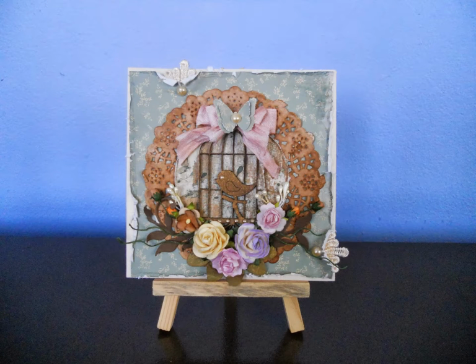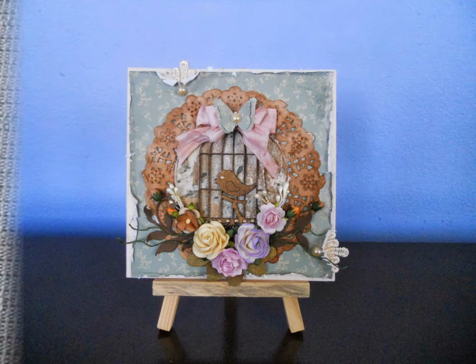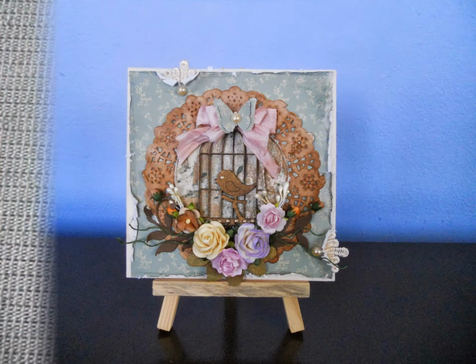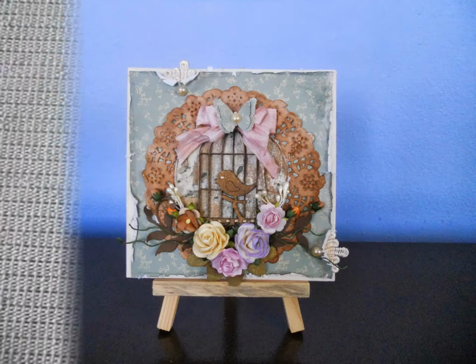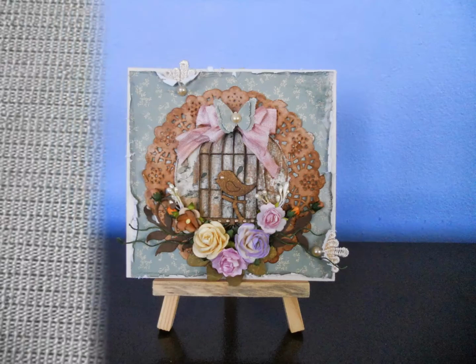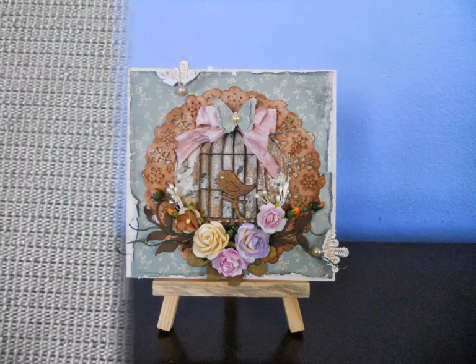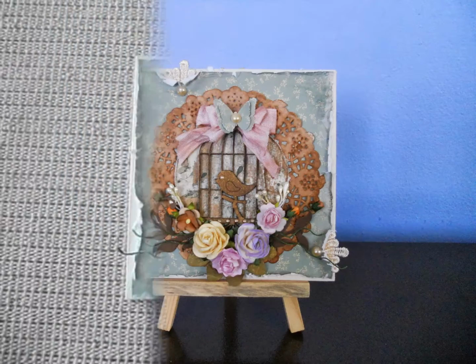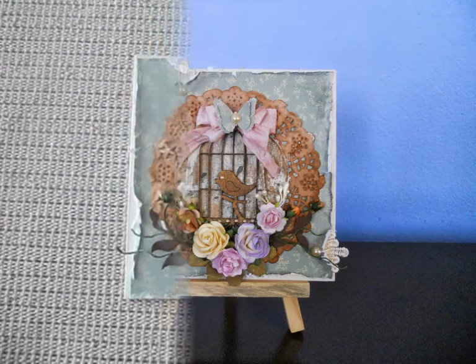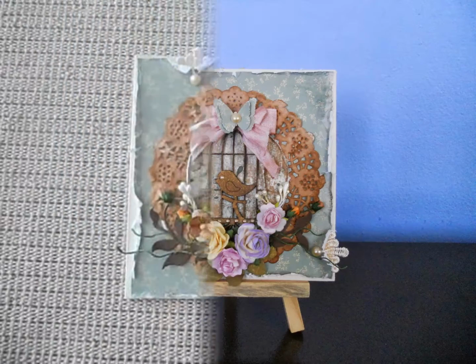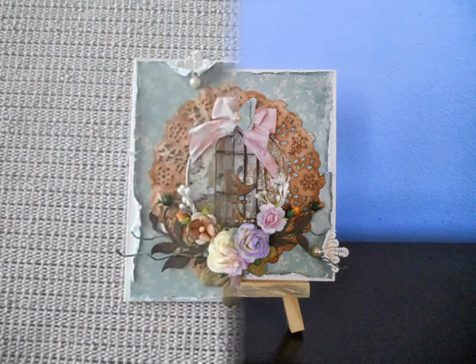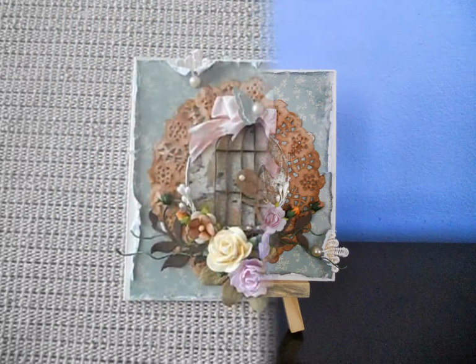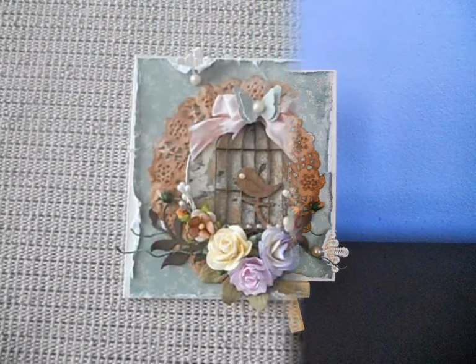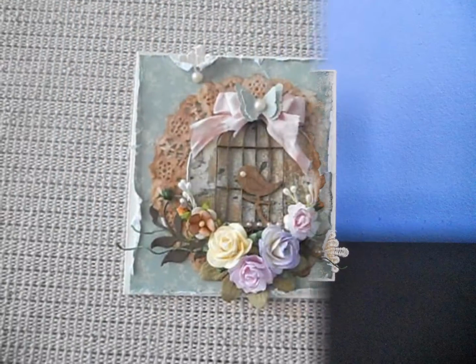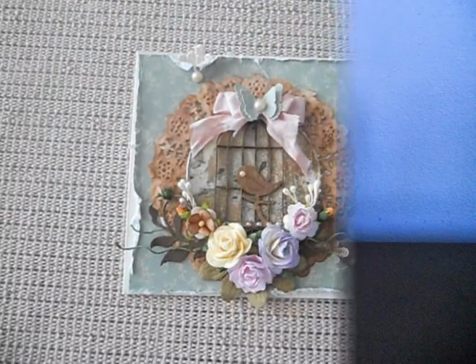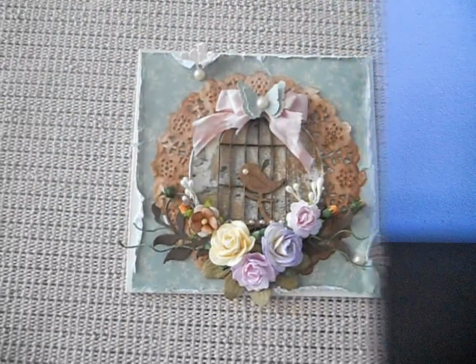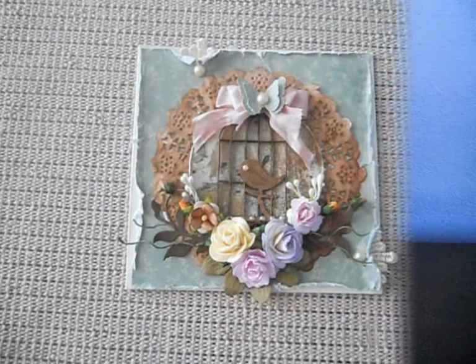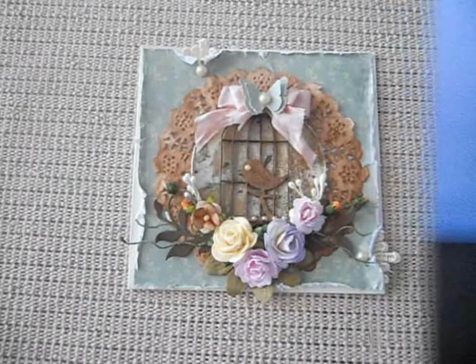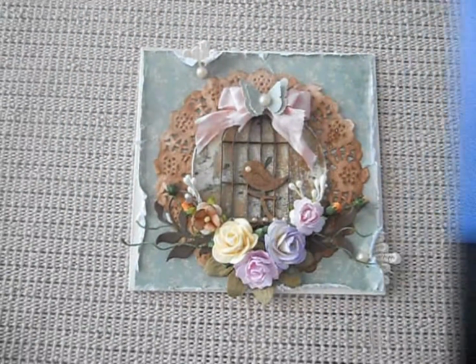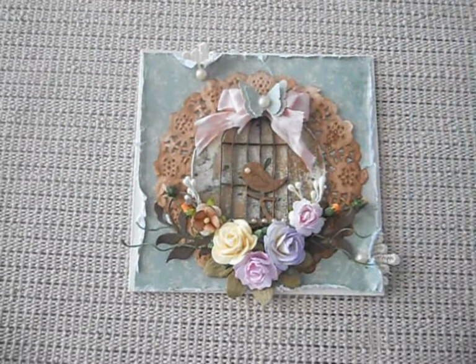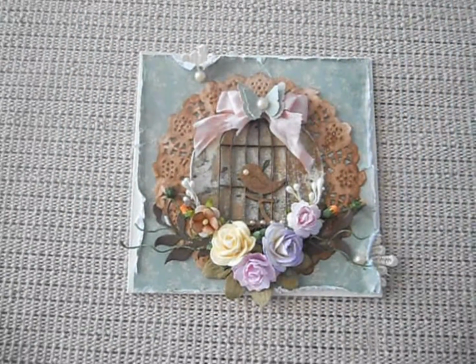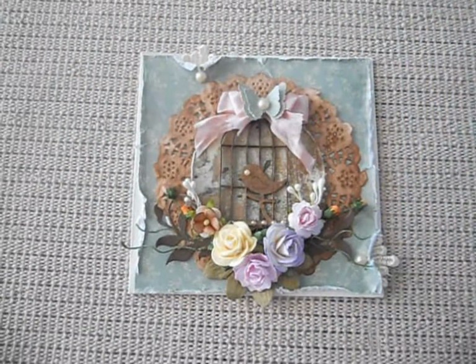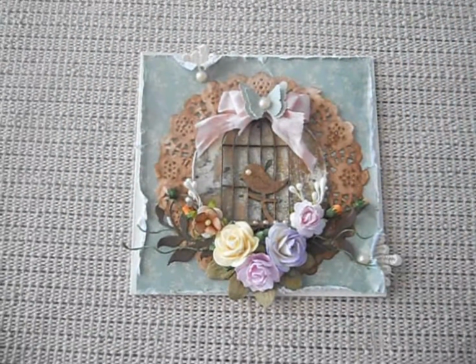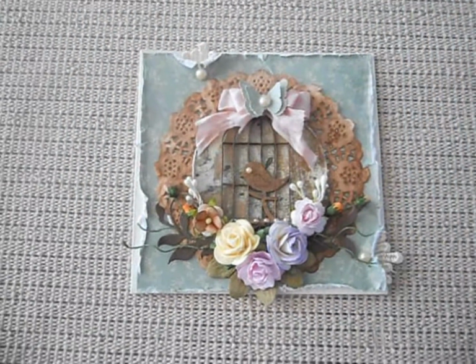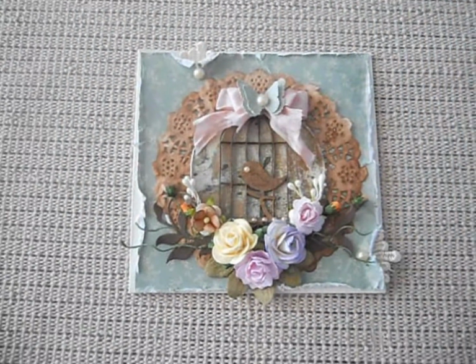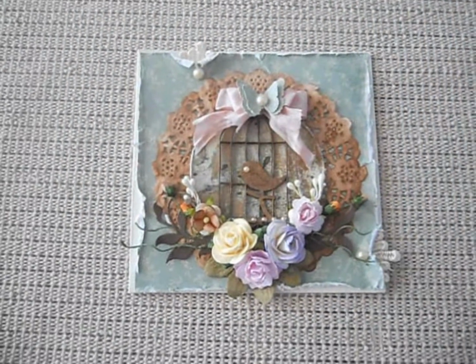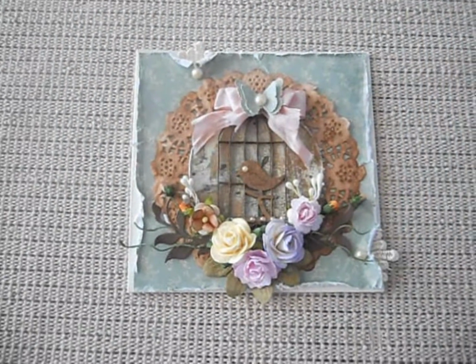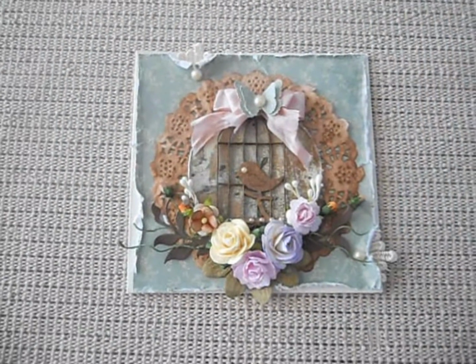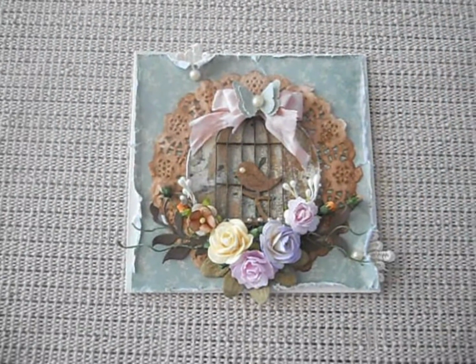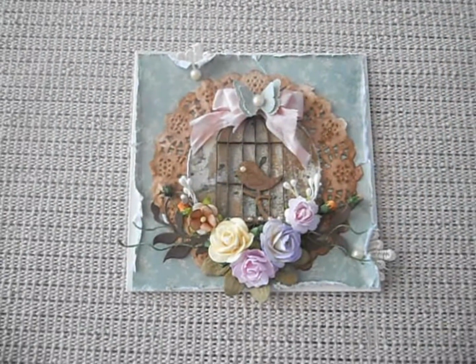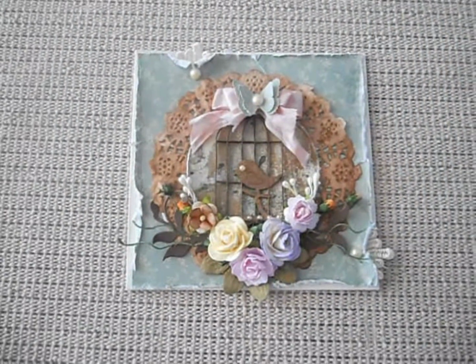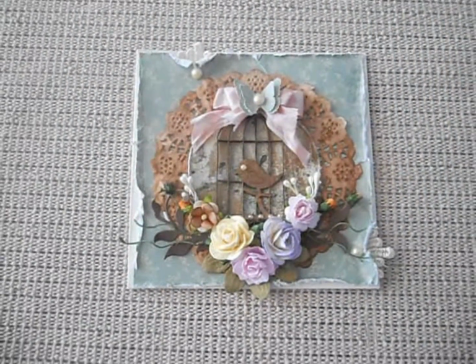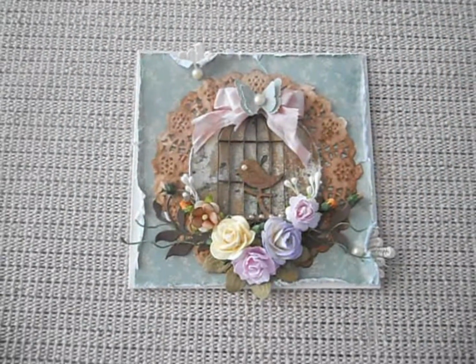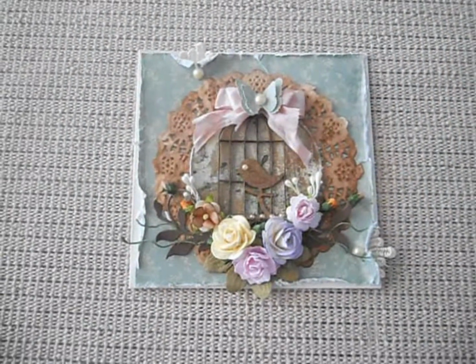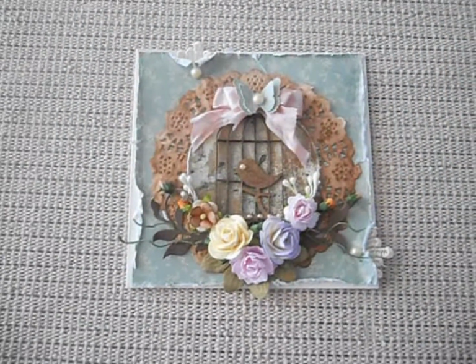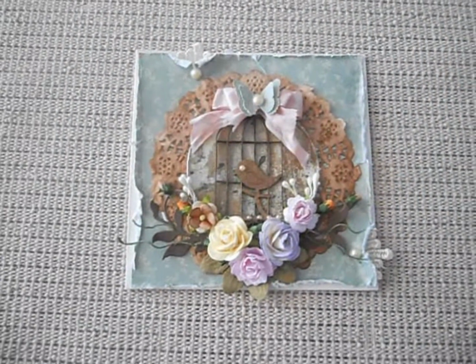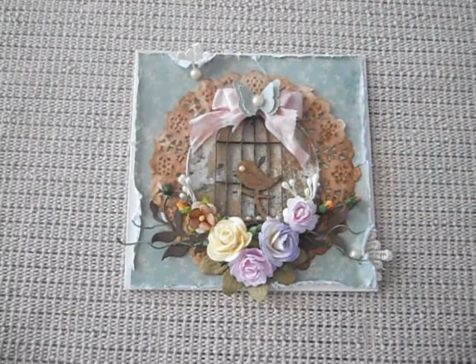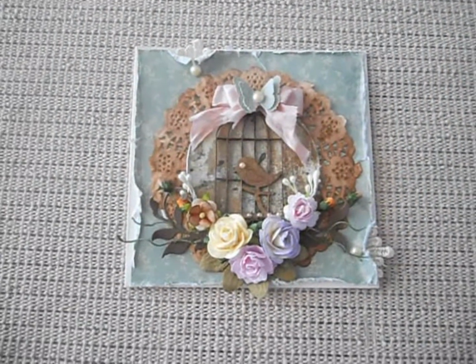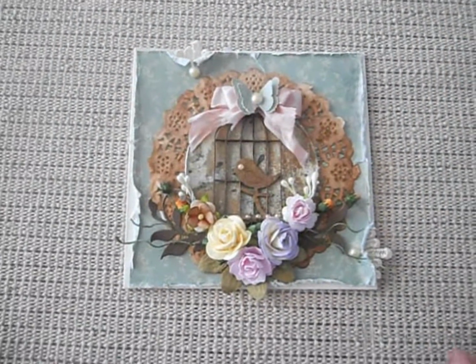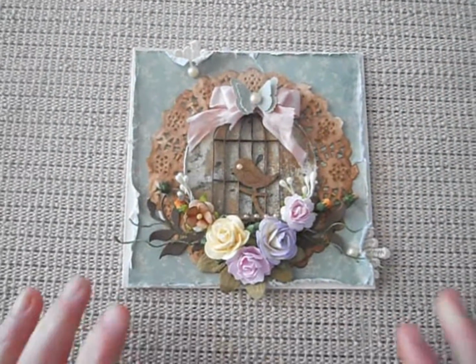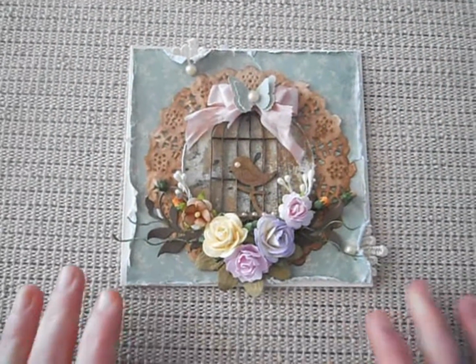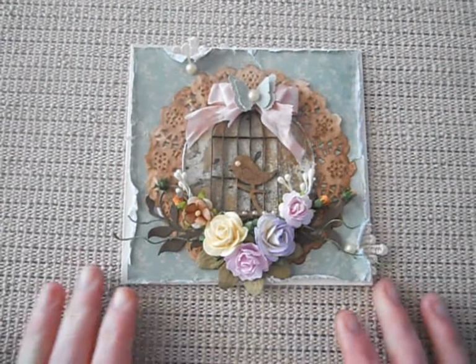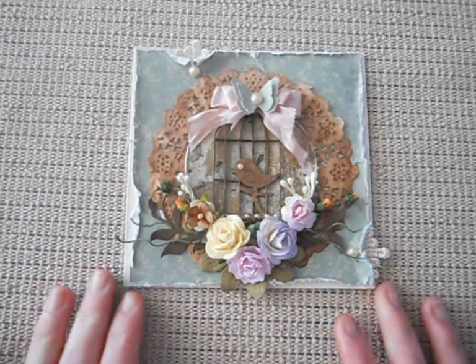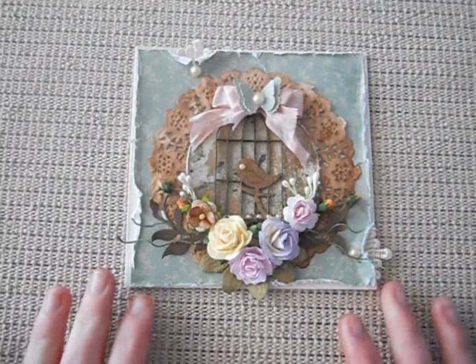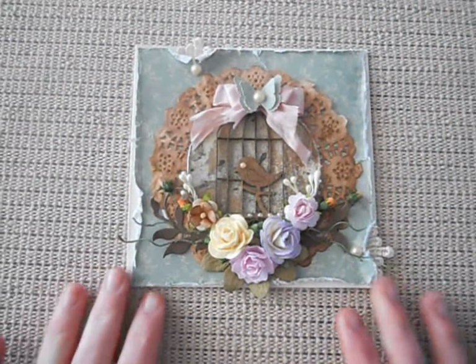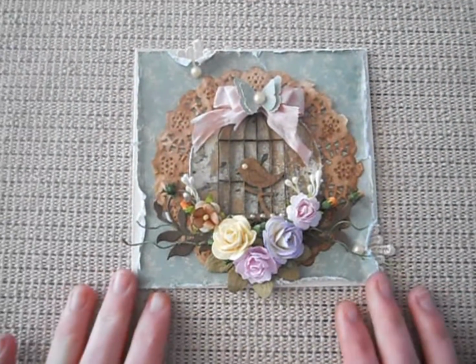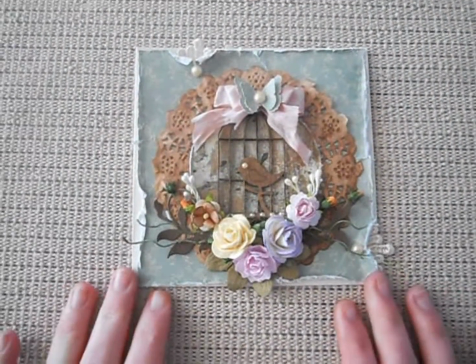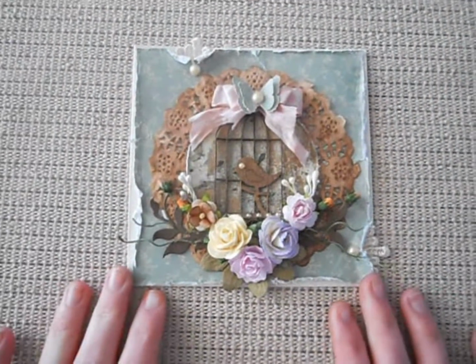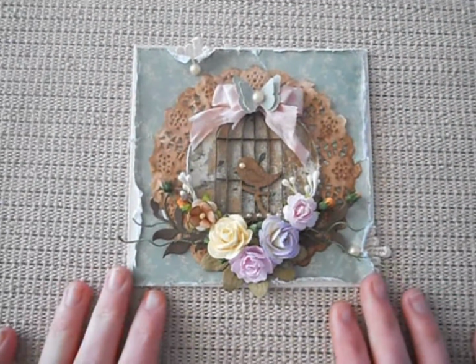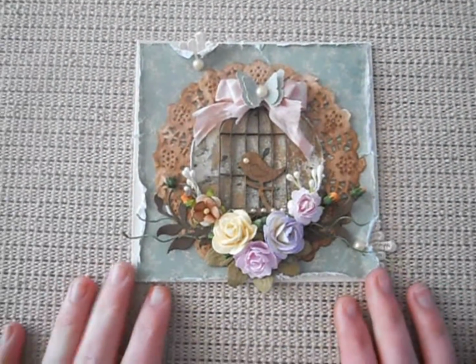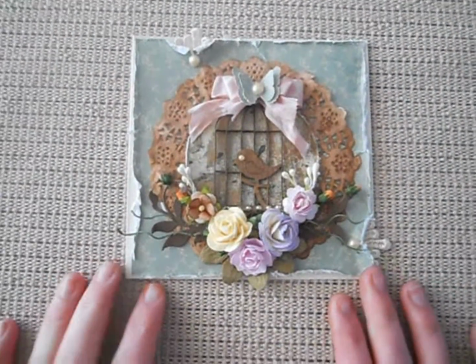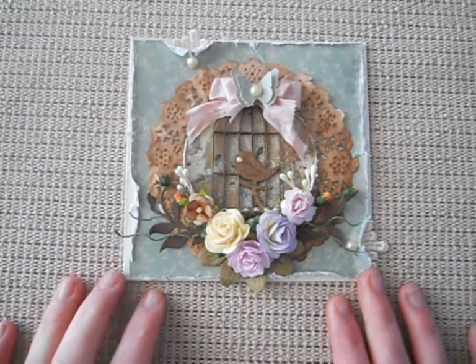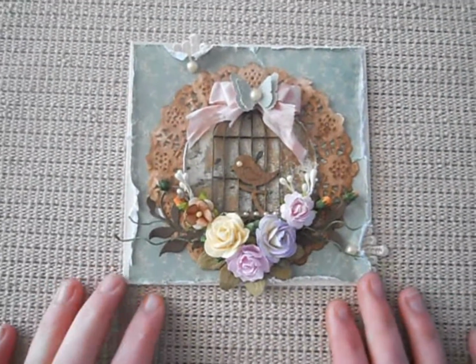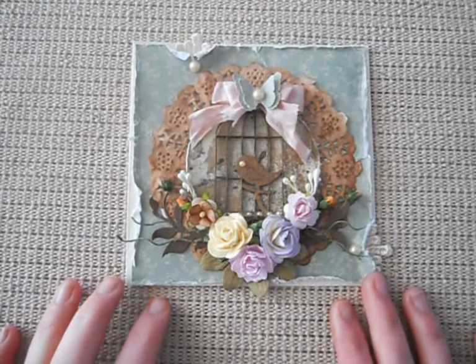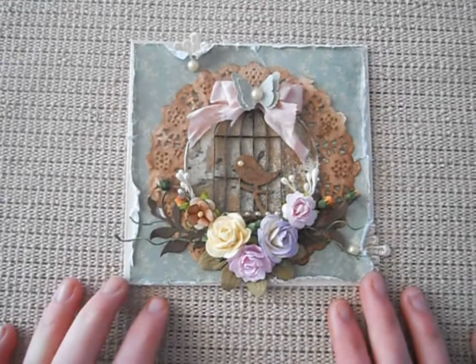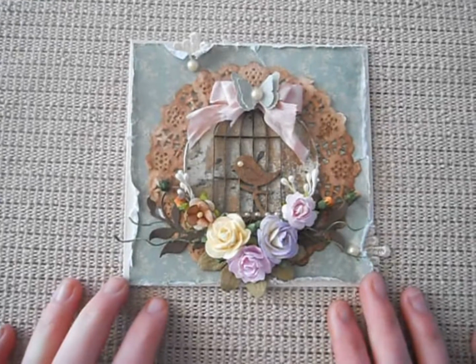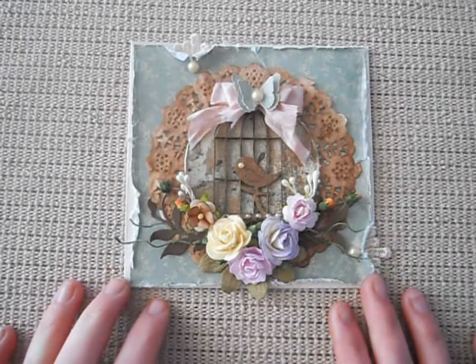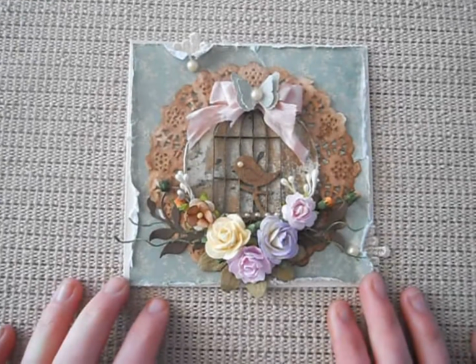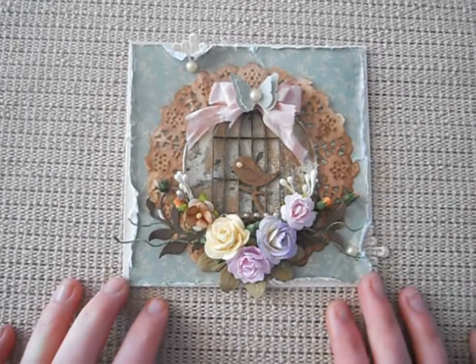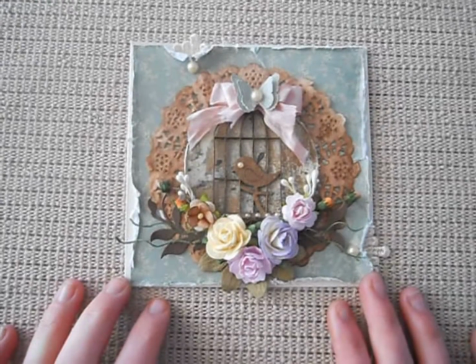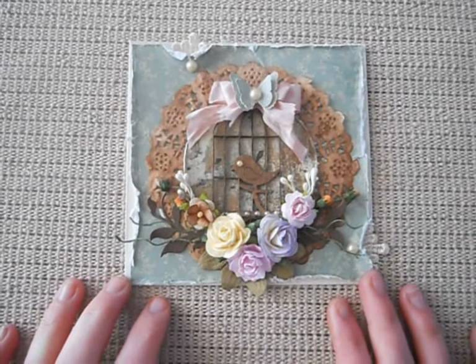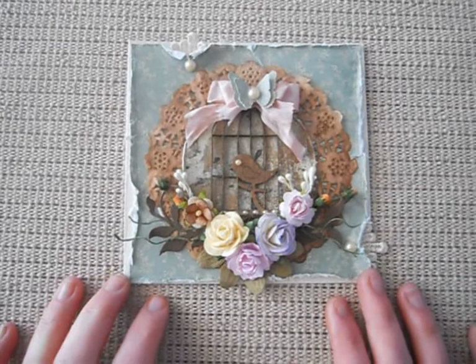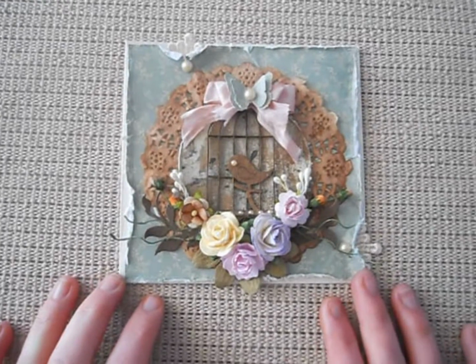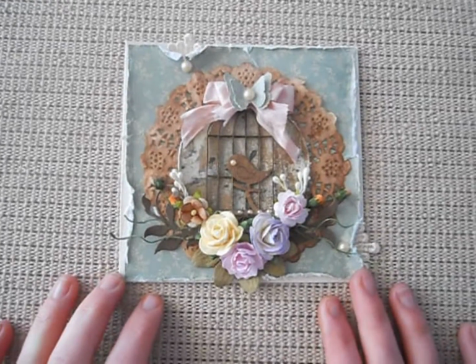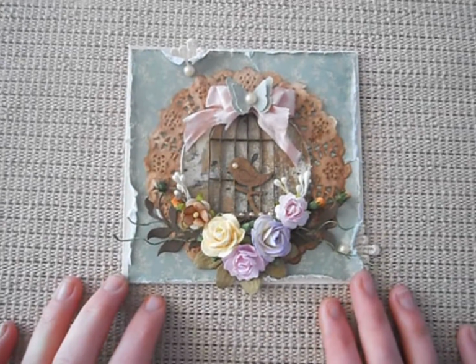Today I want to show you my design team project for scrapbooking and craft. I've made this card using the Magnolia Grove papers.